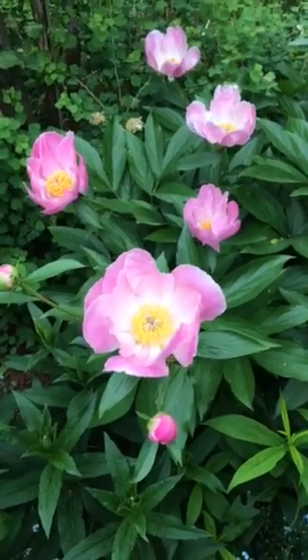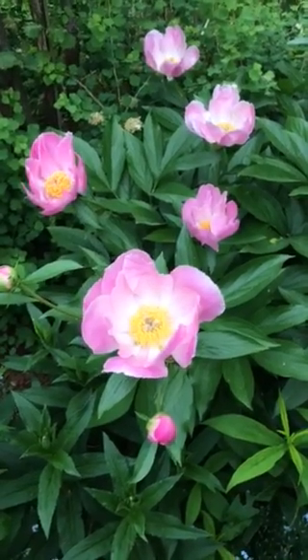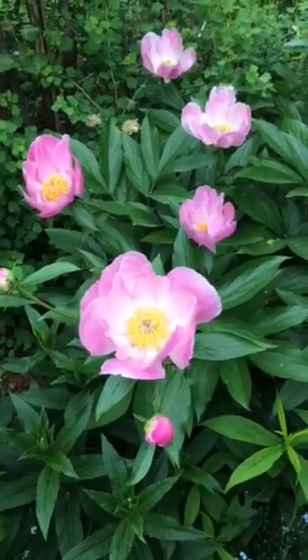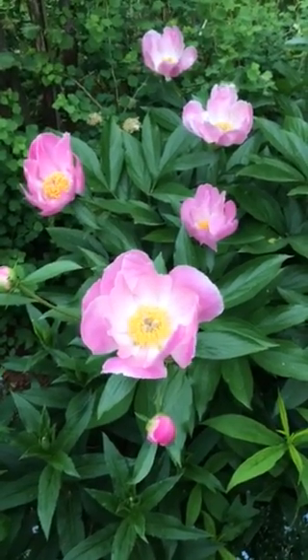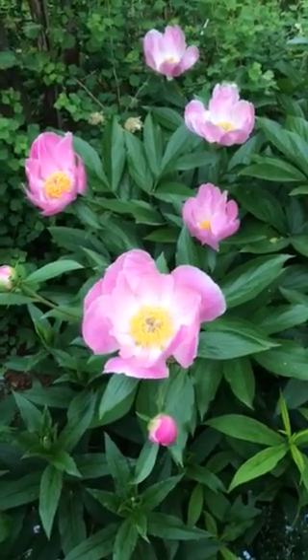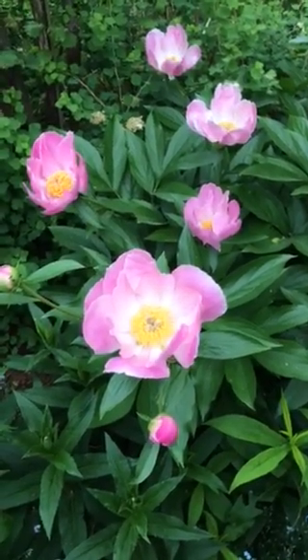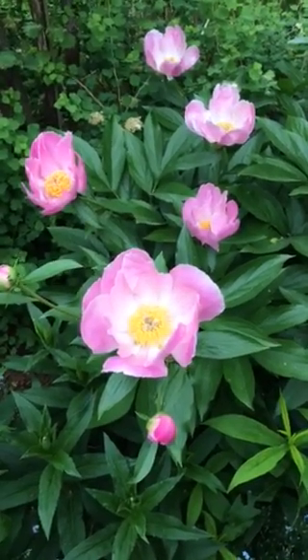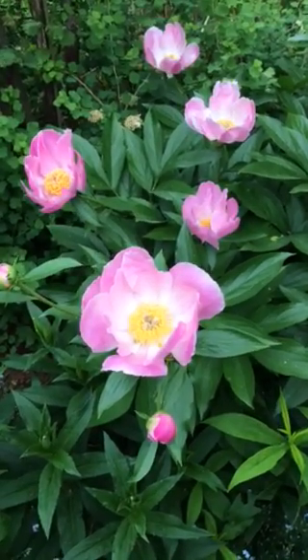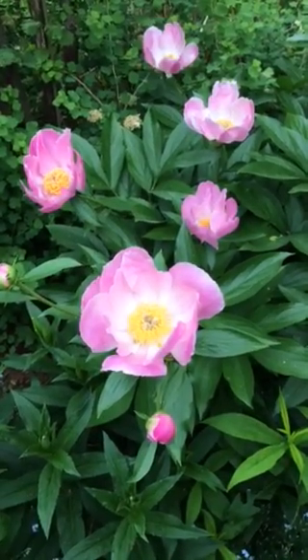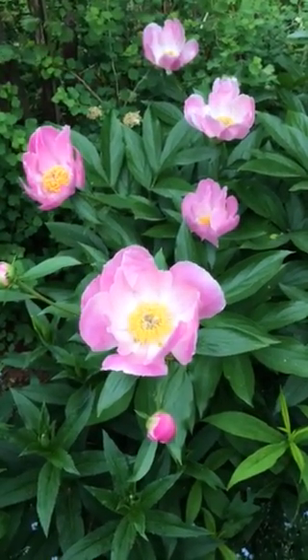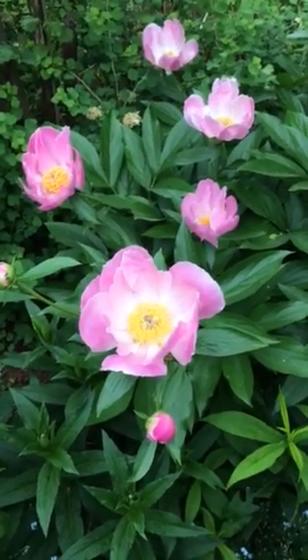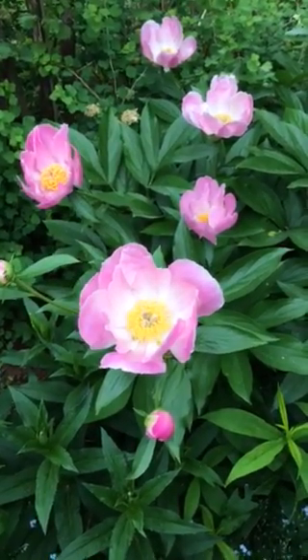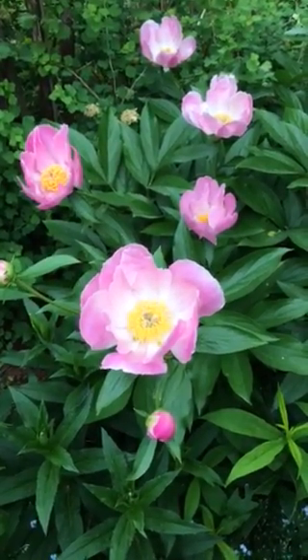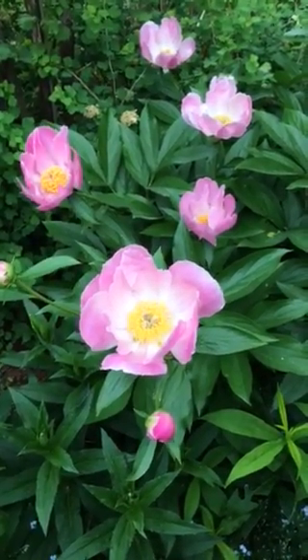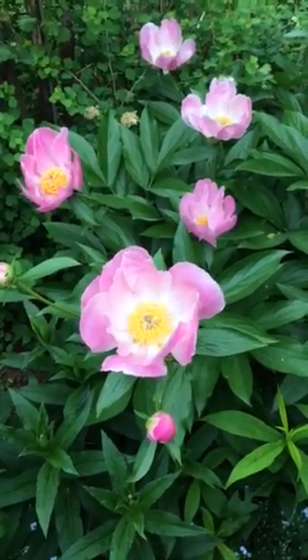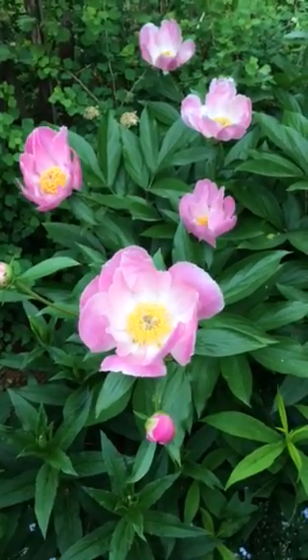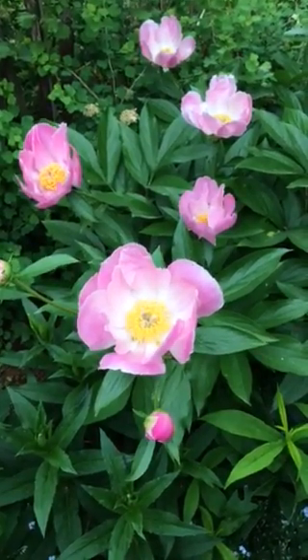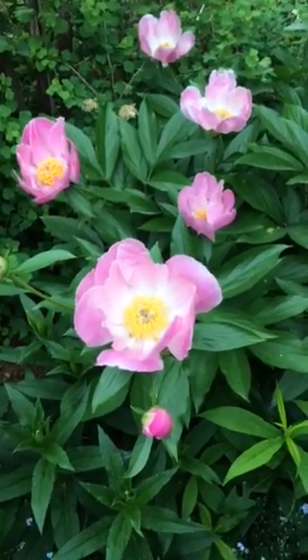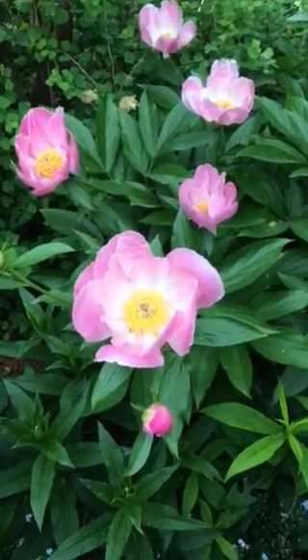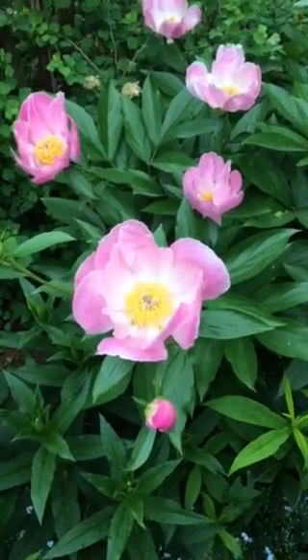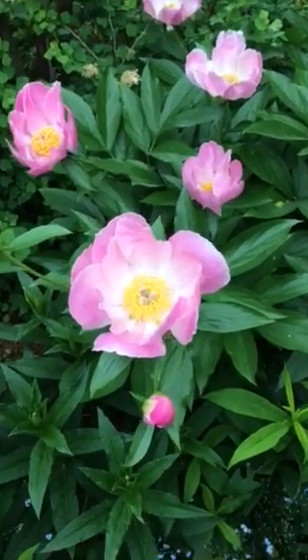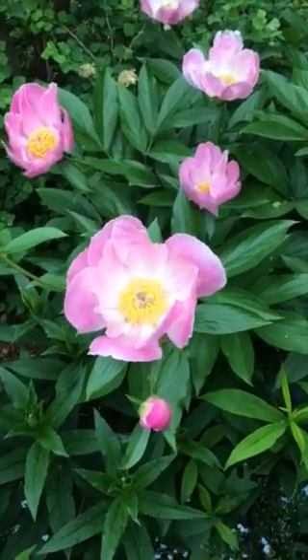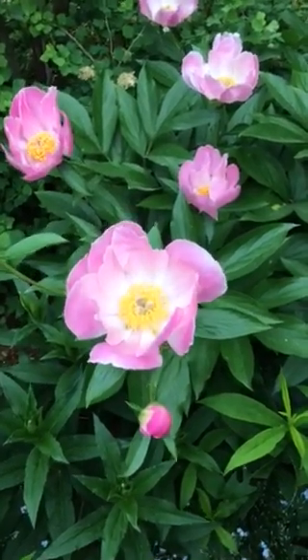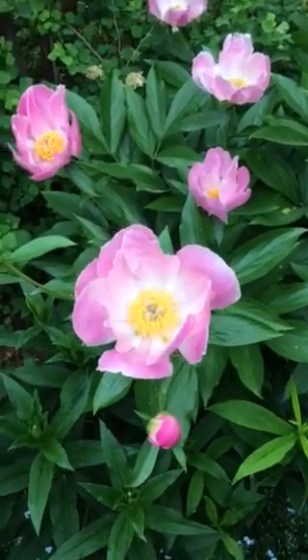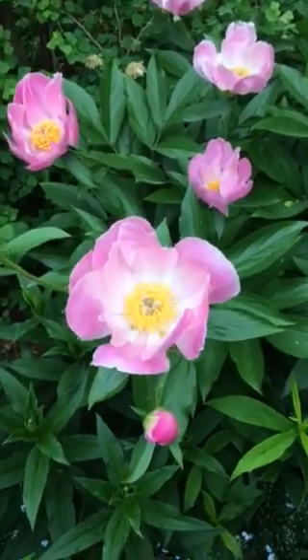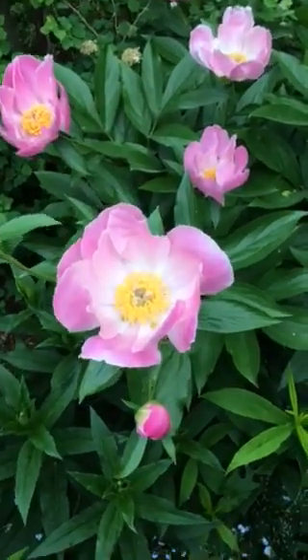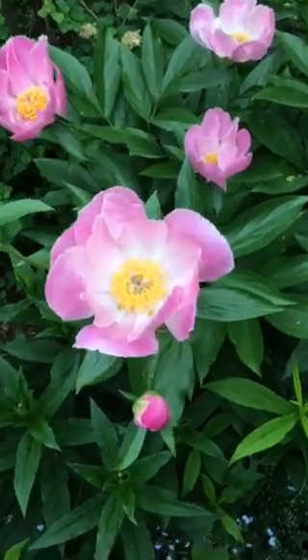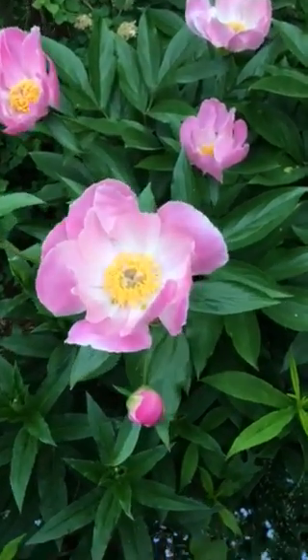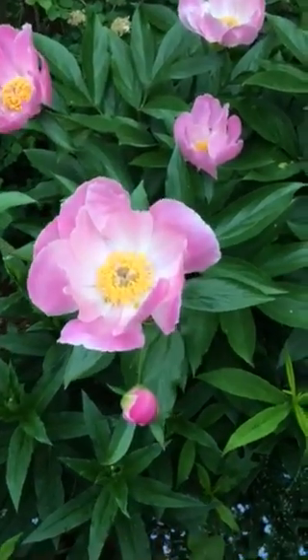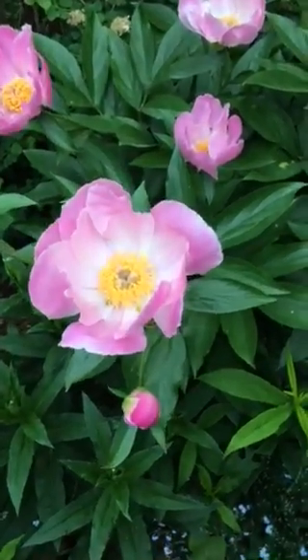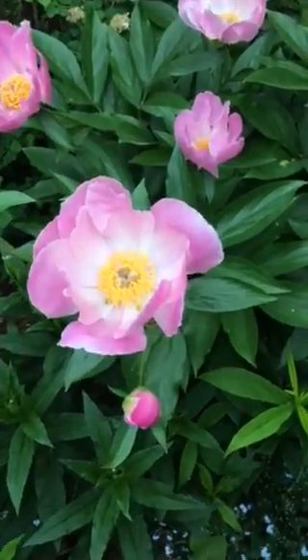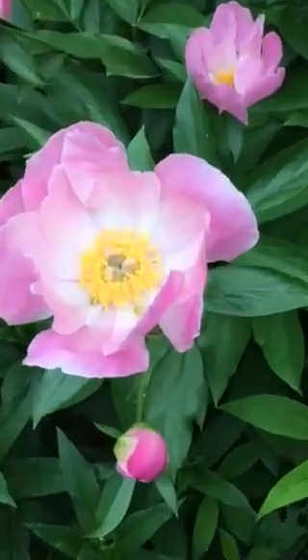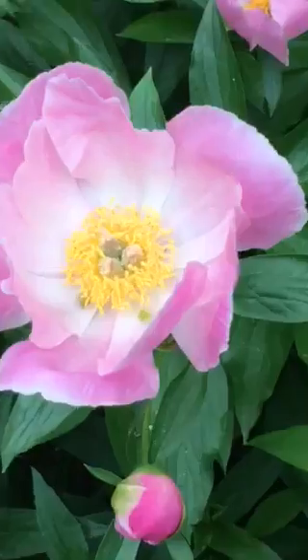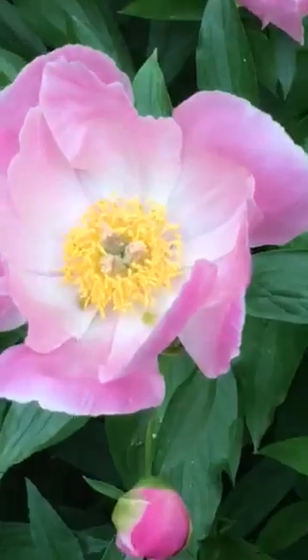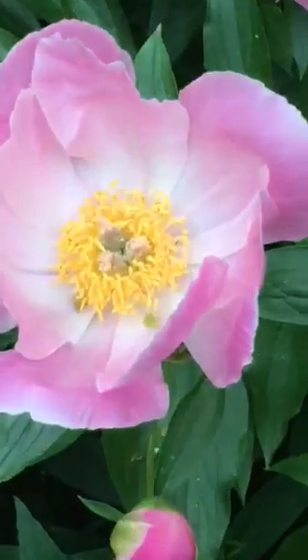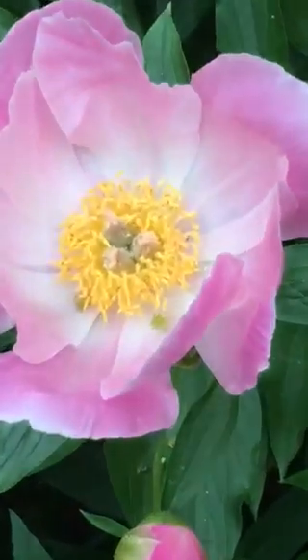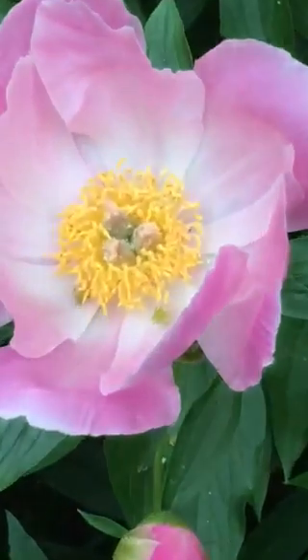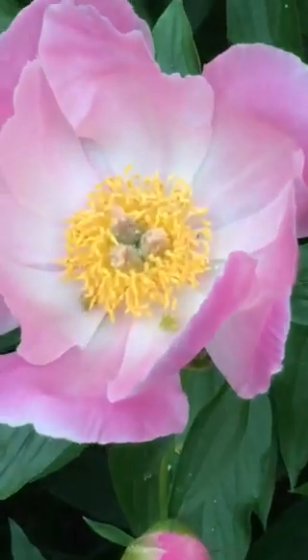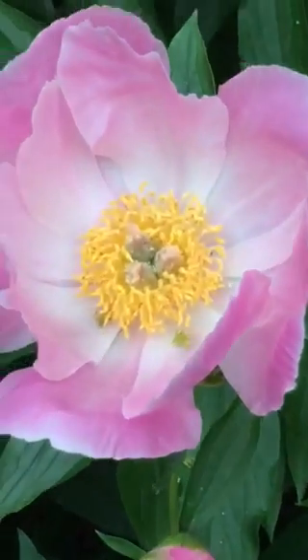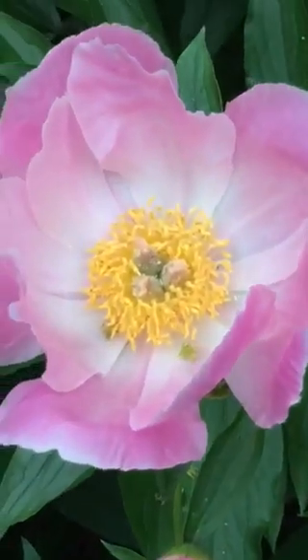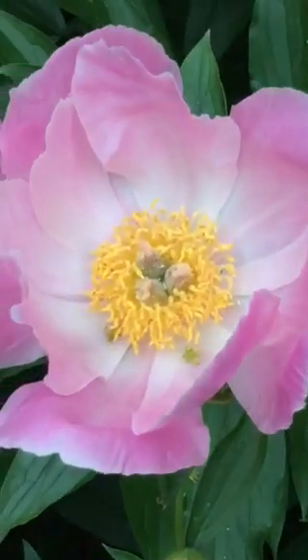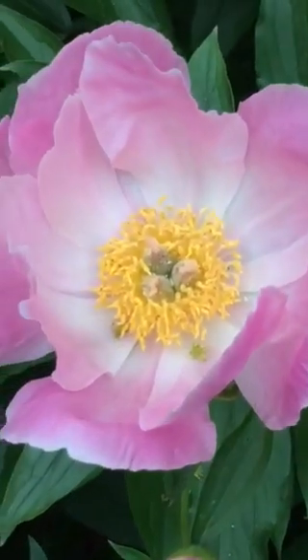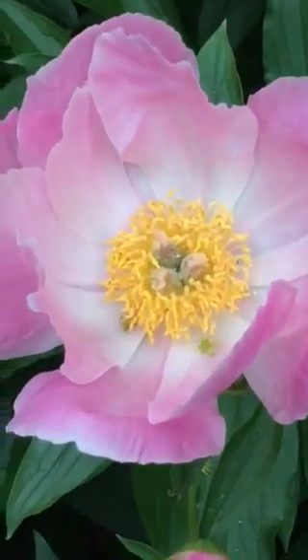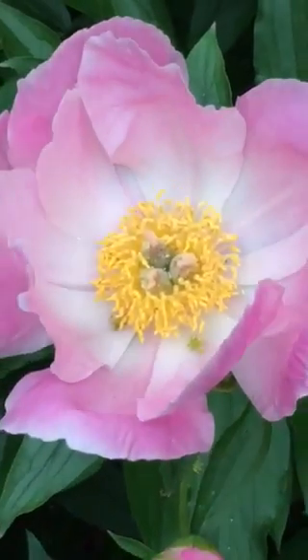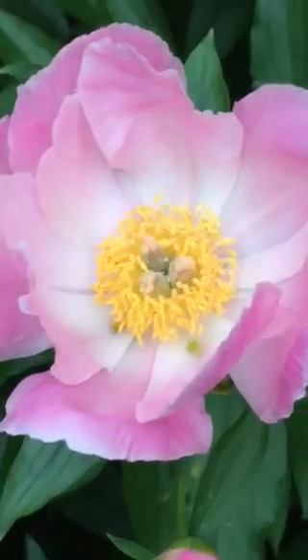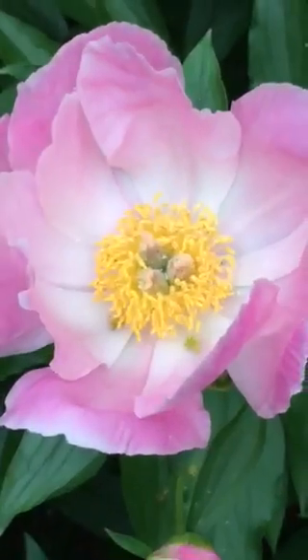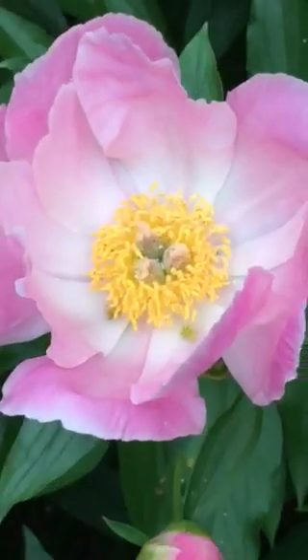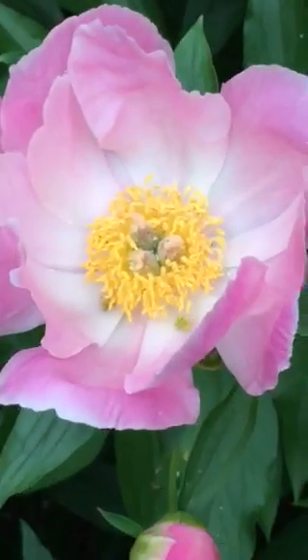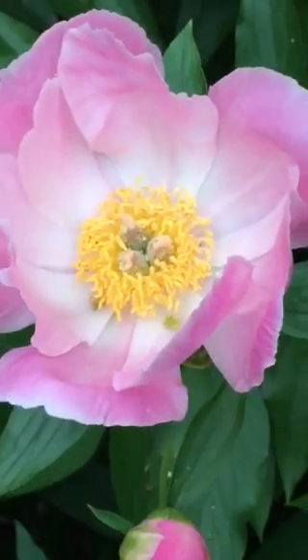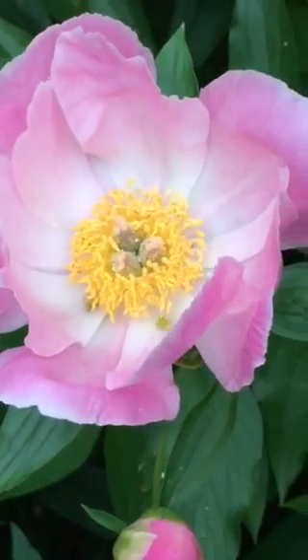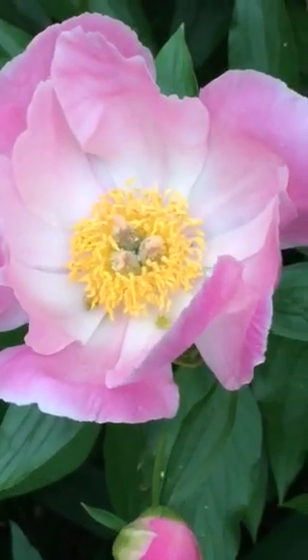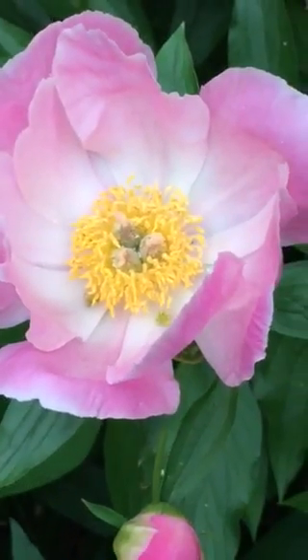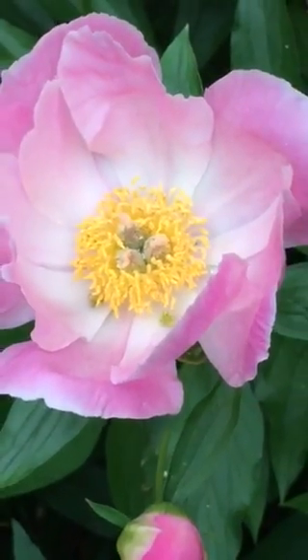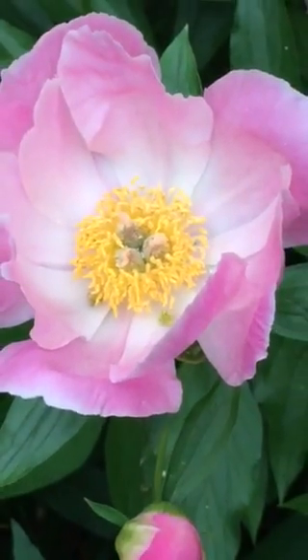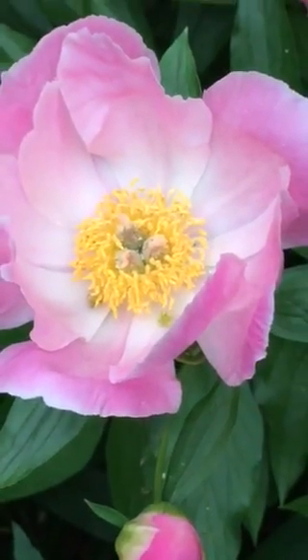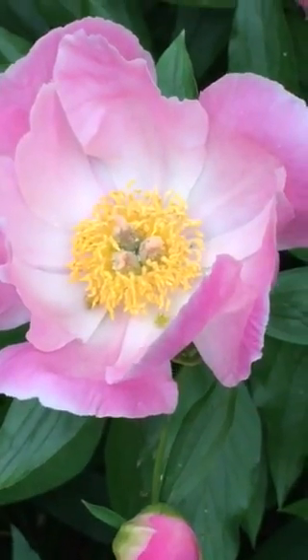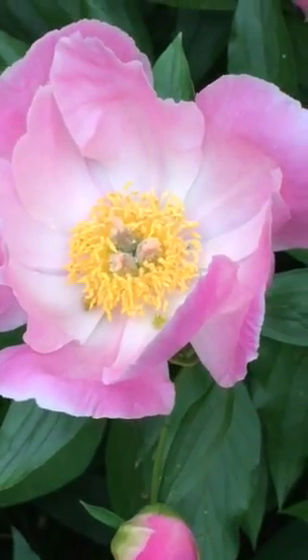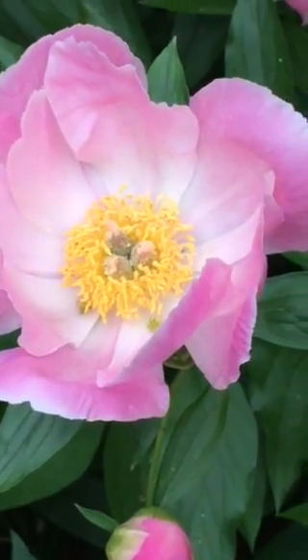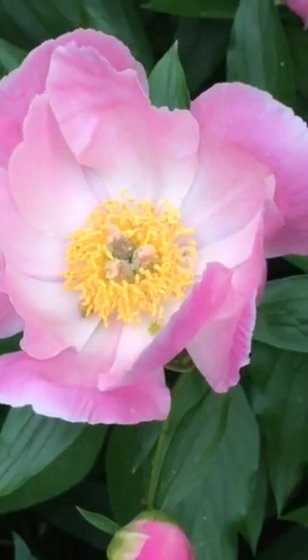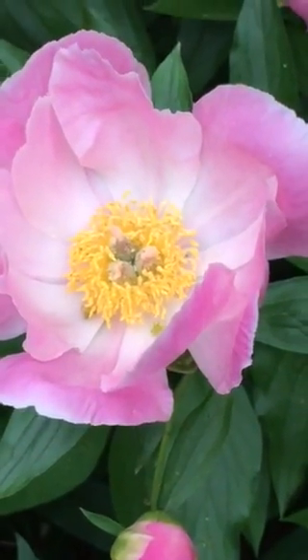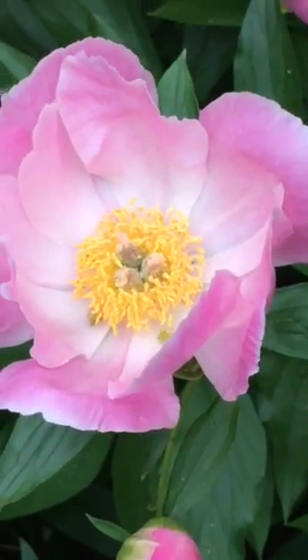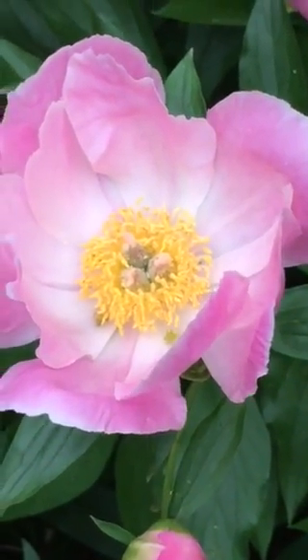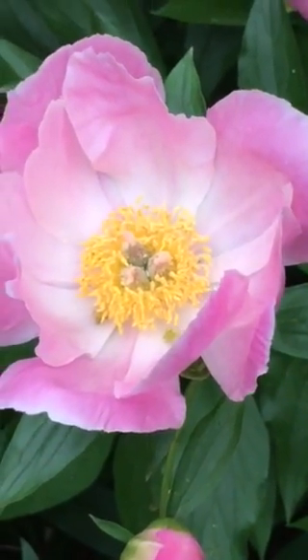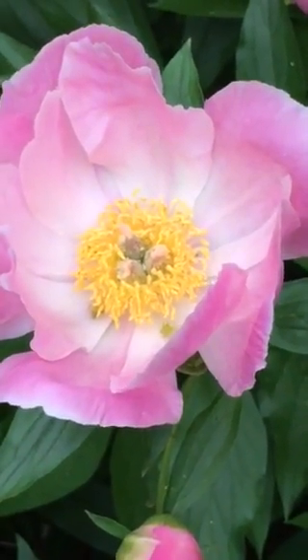Obviously this is a peony and I wish it lasted longer — the smell is just amazing.